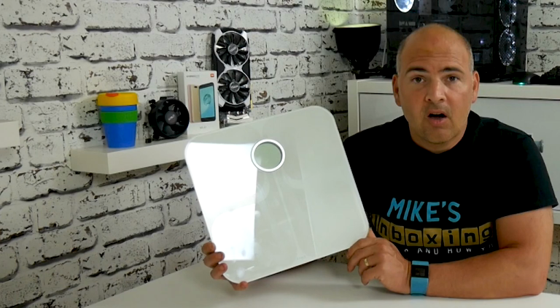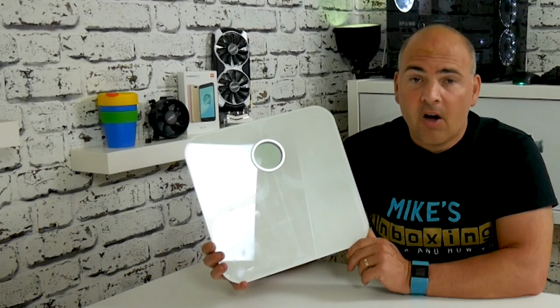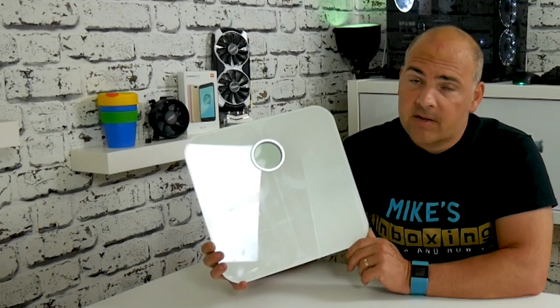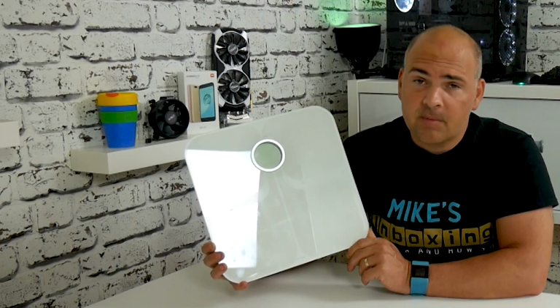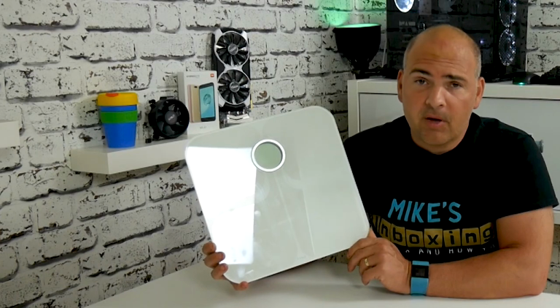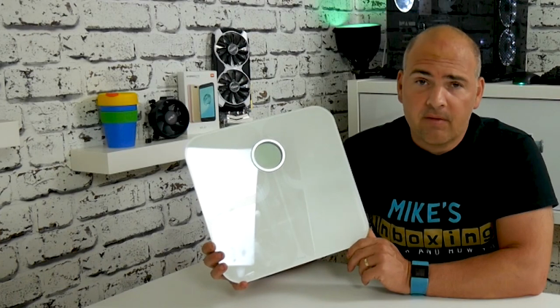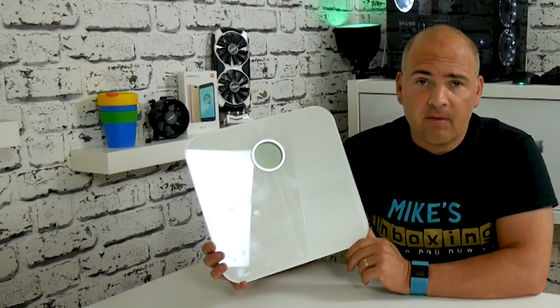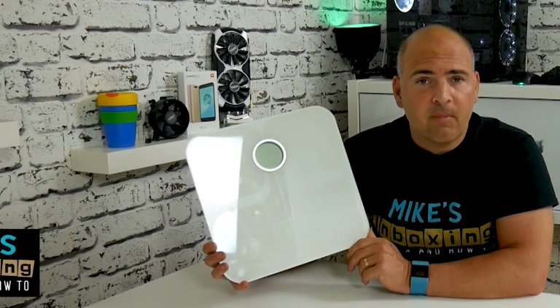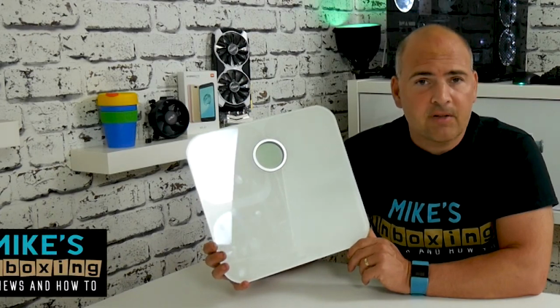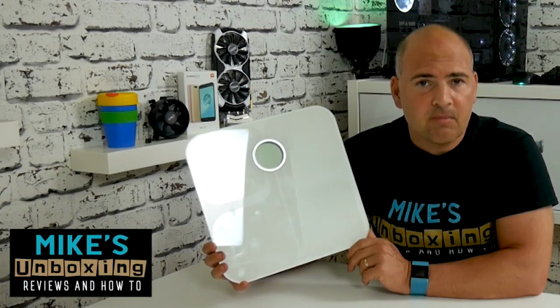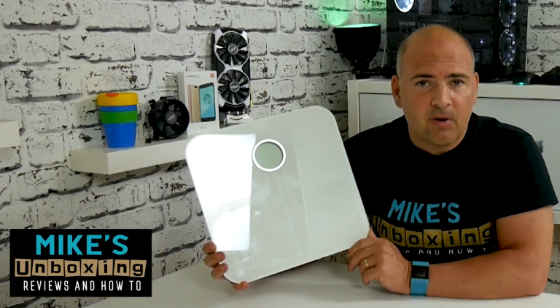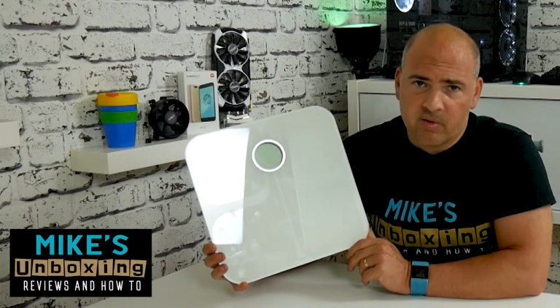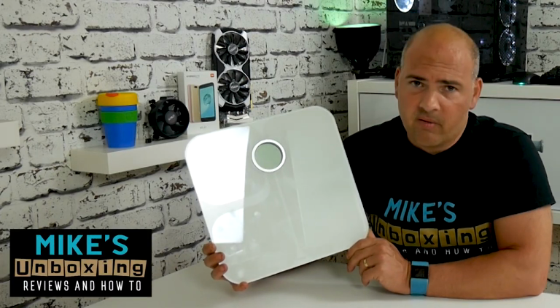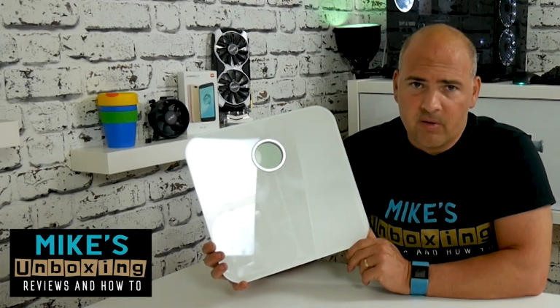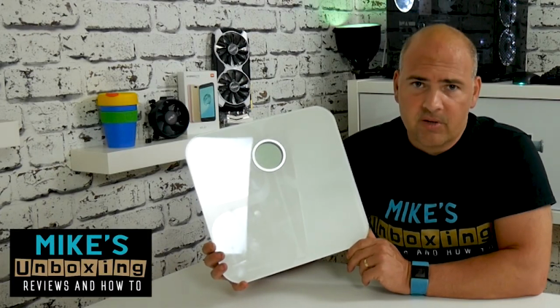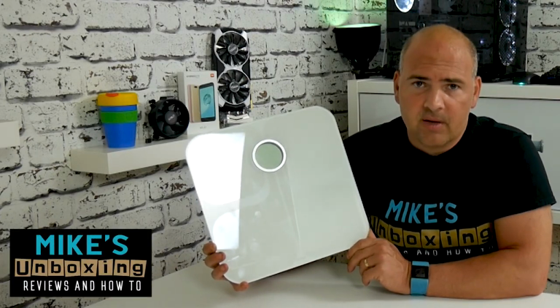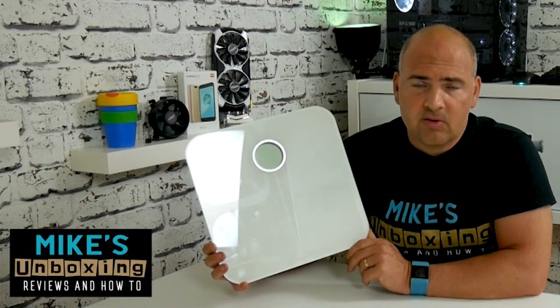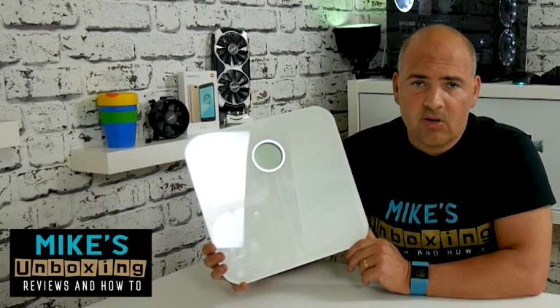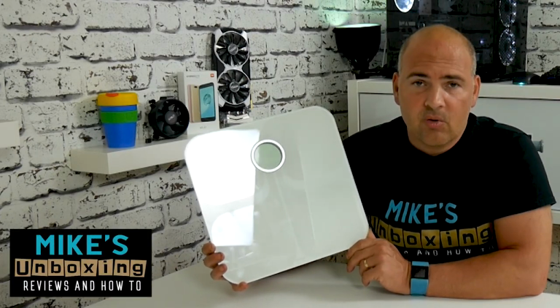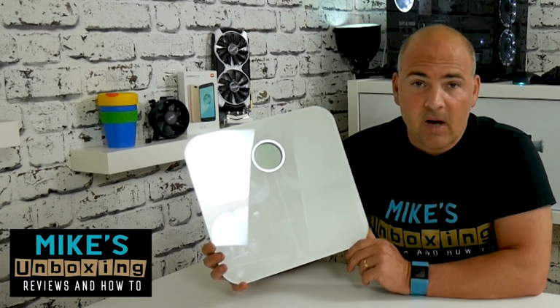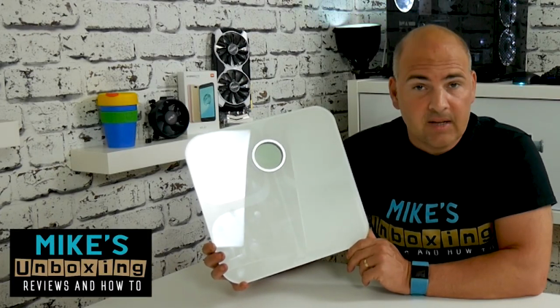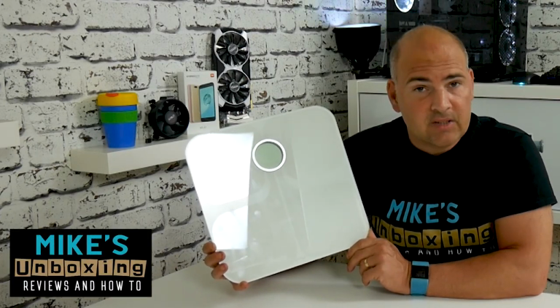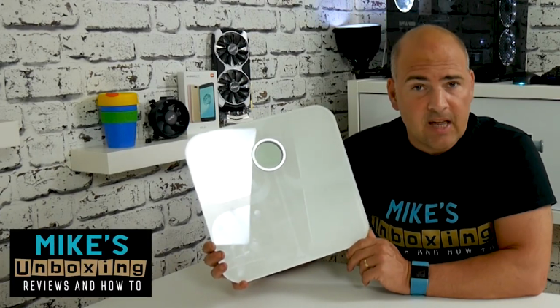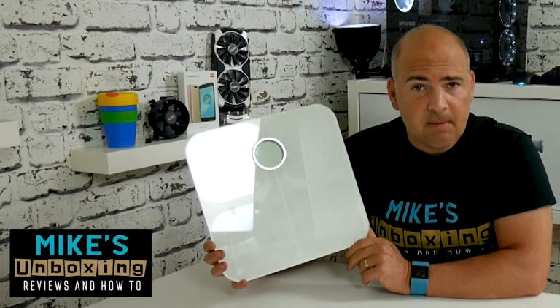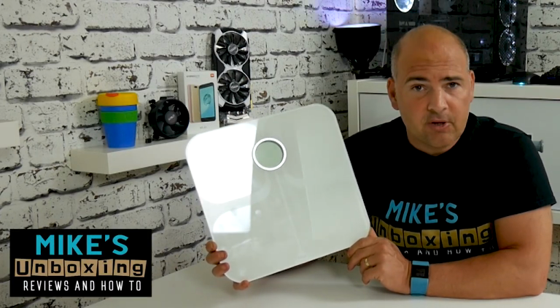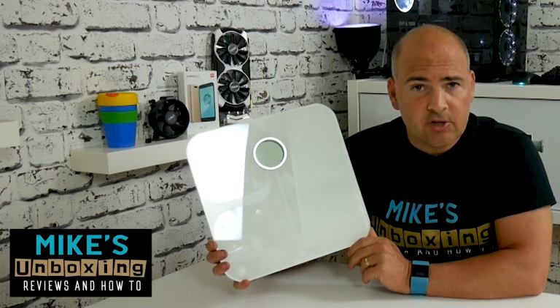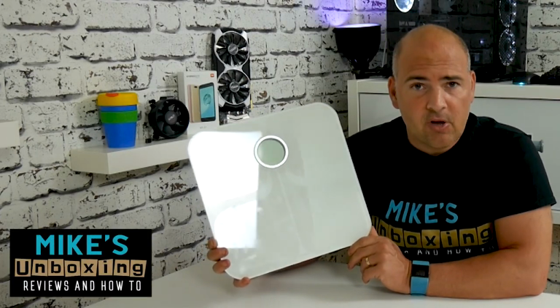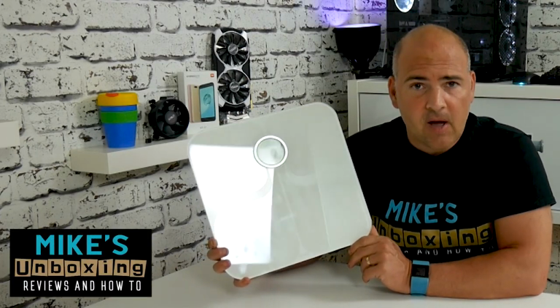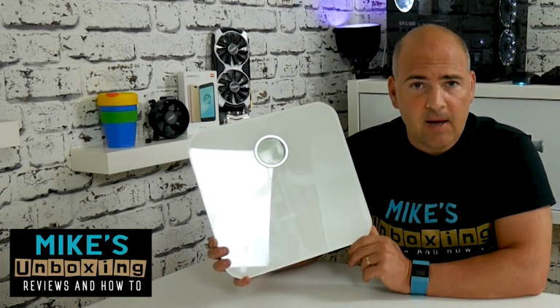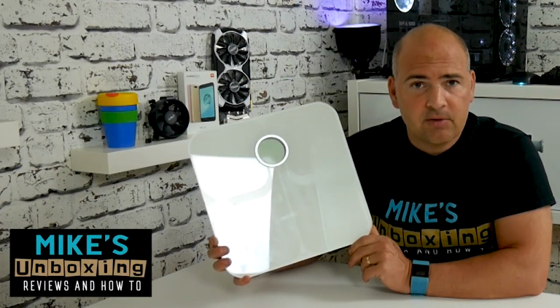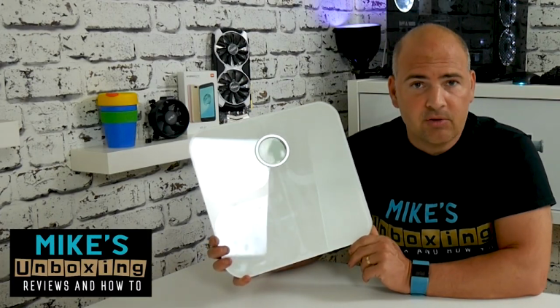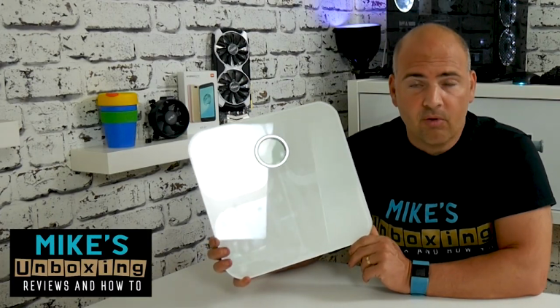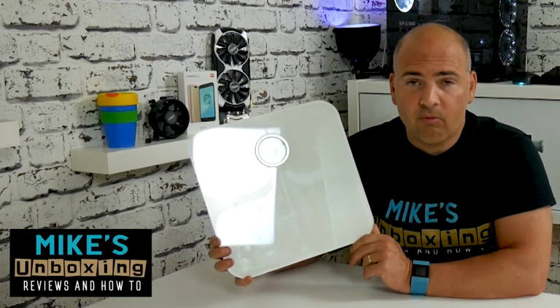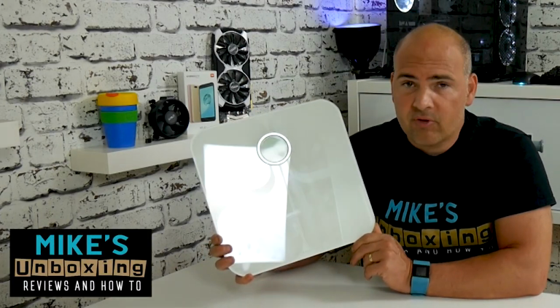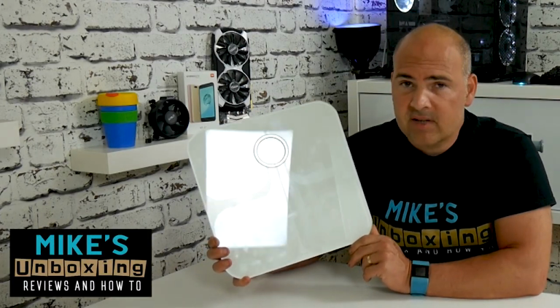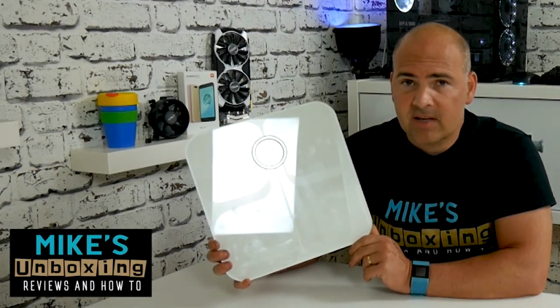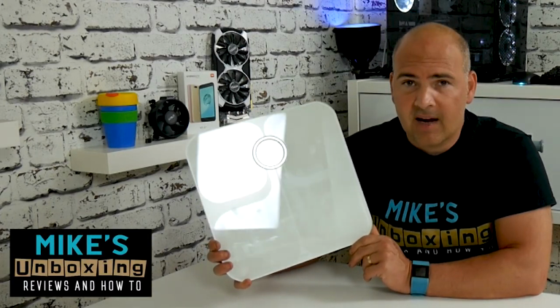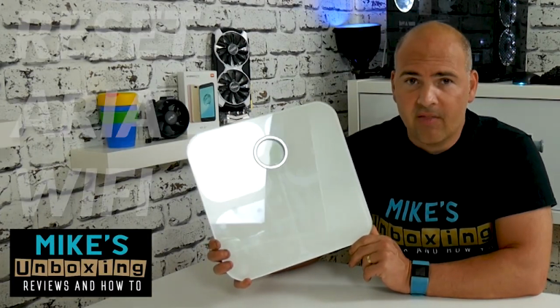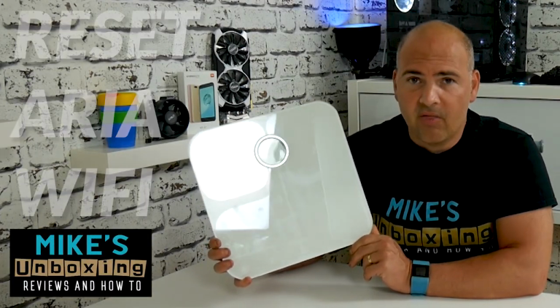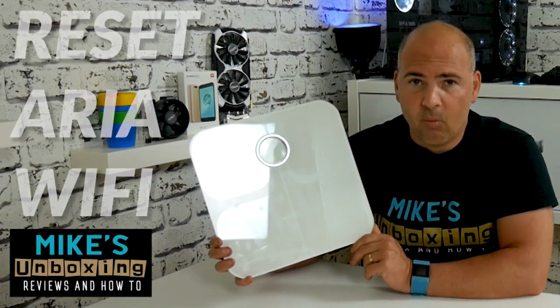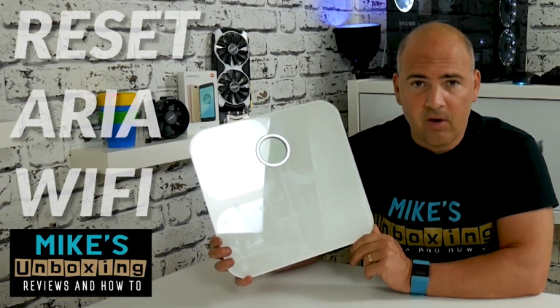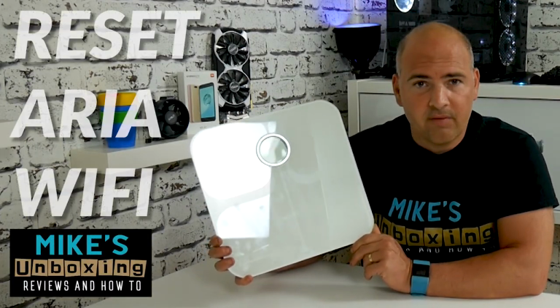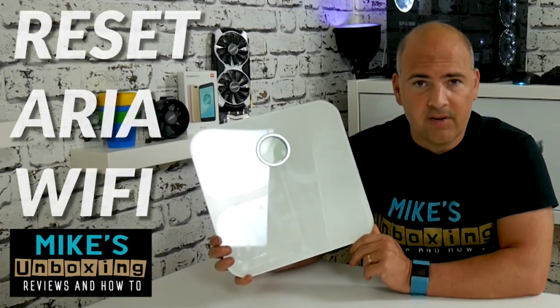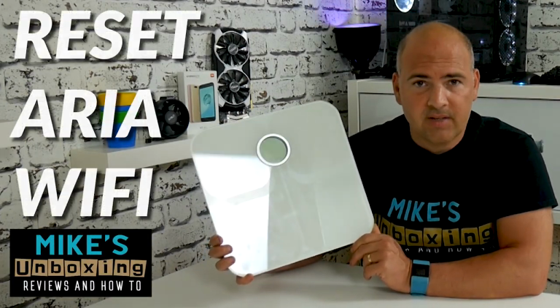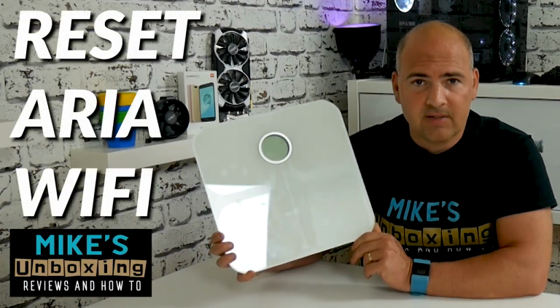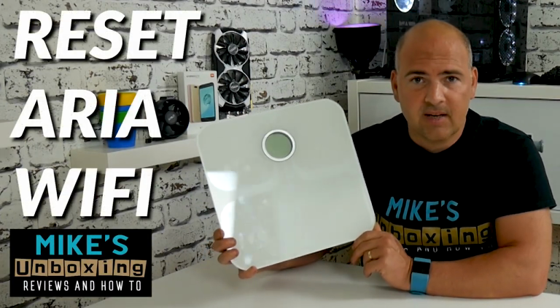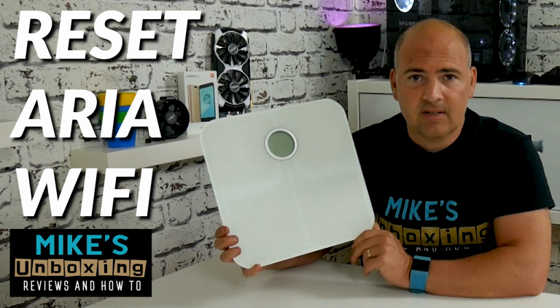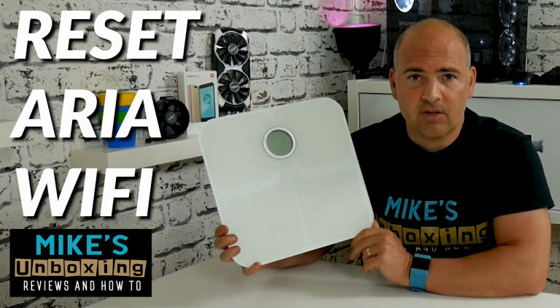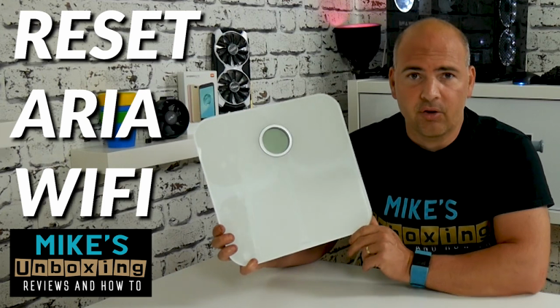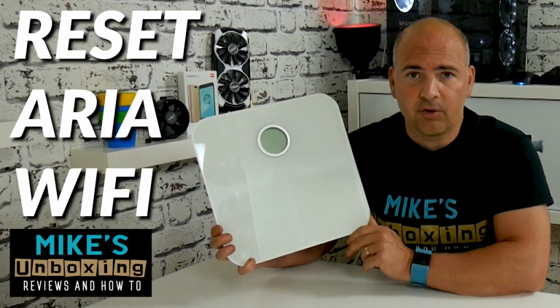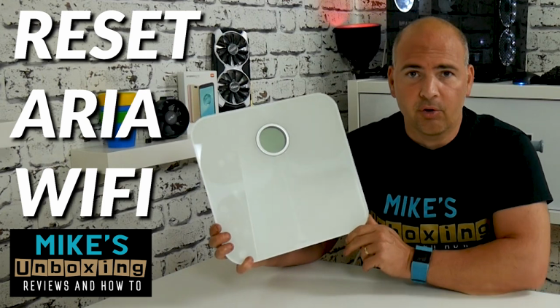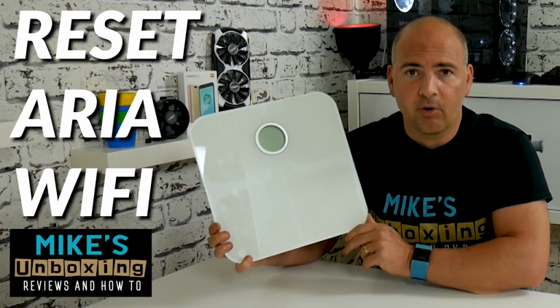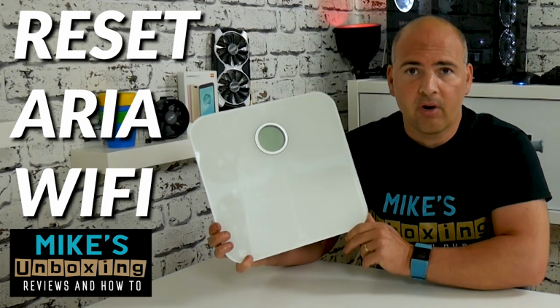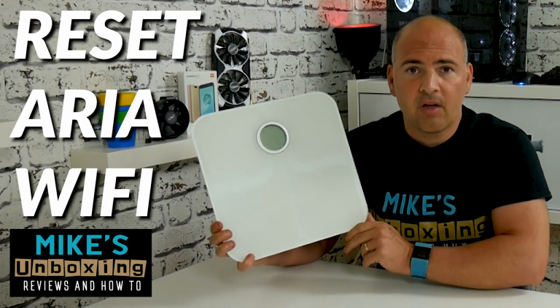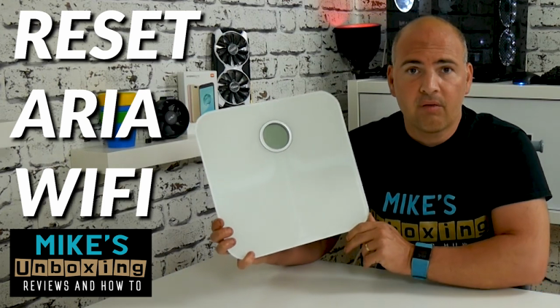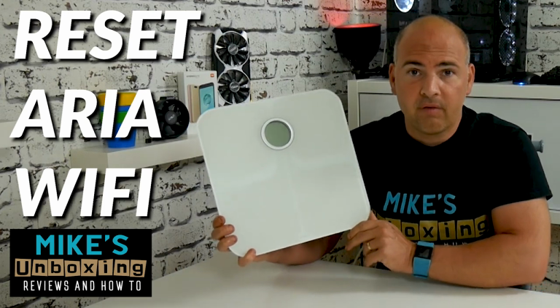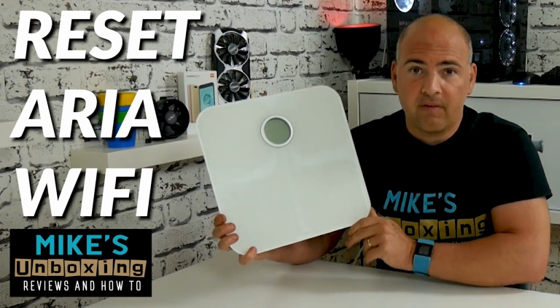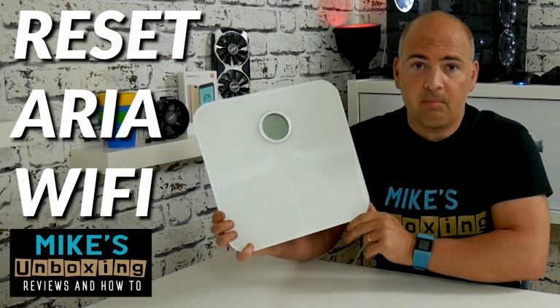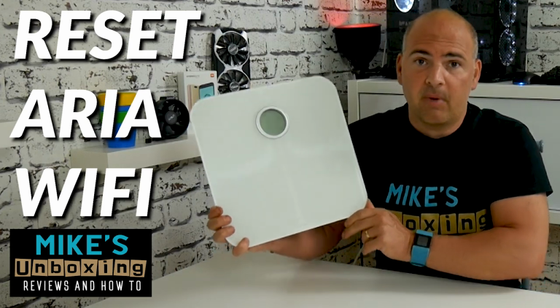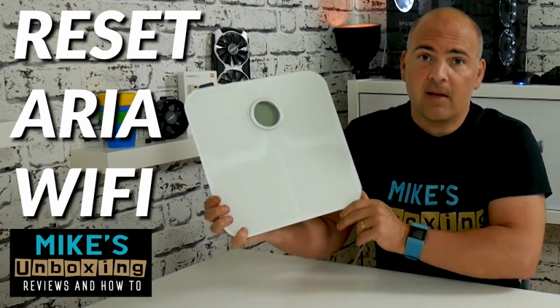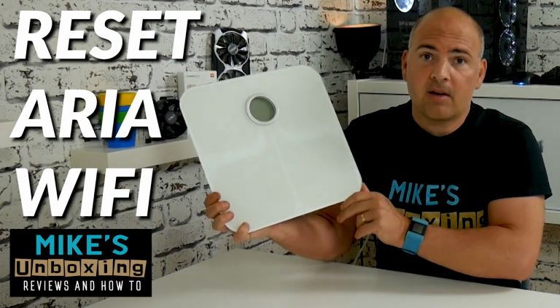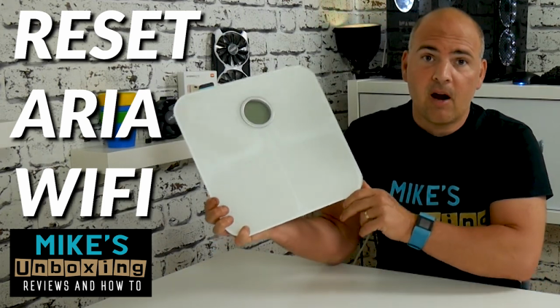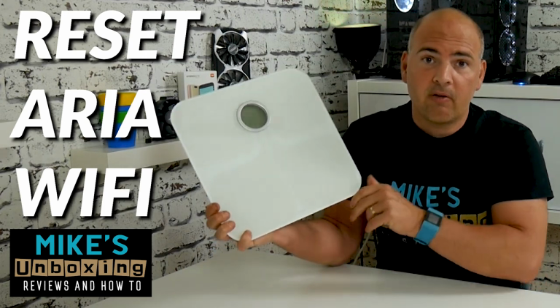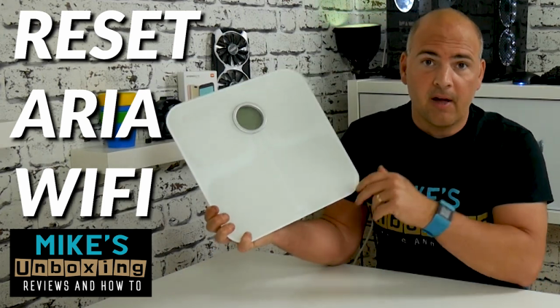Hi, this is Mike from Mike's Unboxing Reviews and How To, and today I'm going to show you how to reset the Wi-Fi settings on your Fitbit ARIA.